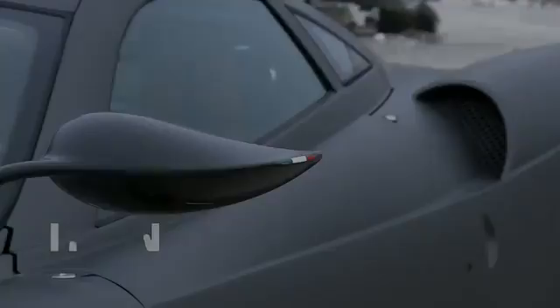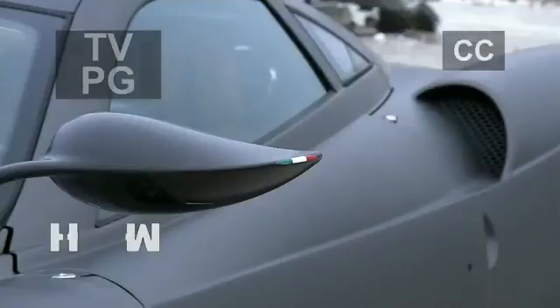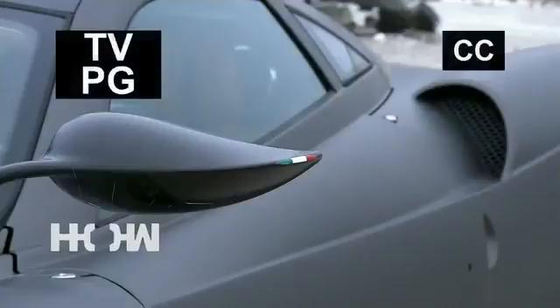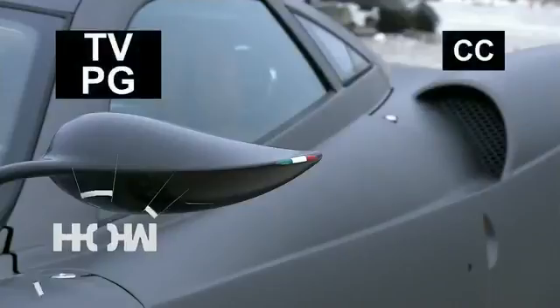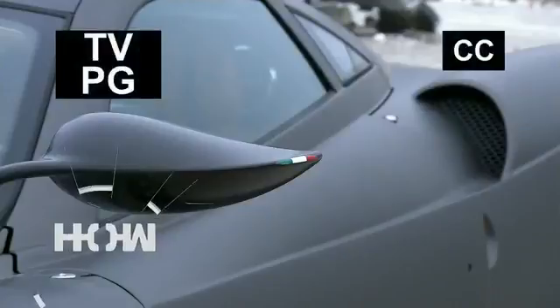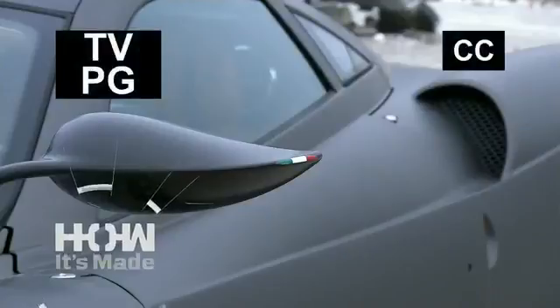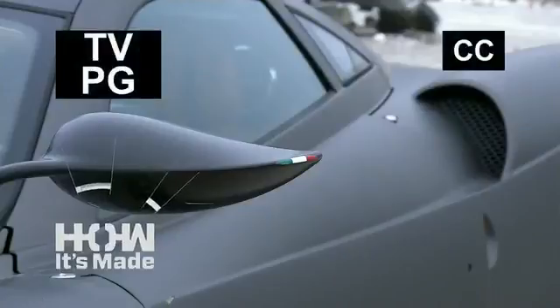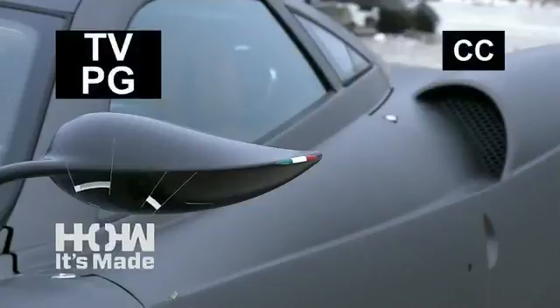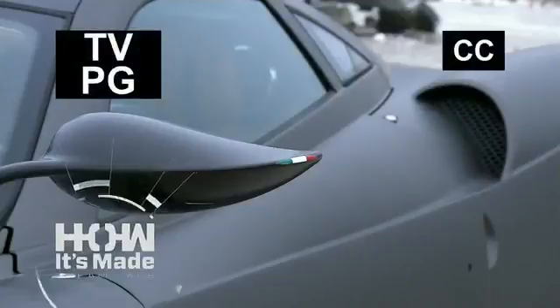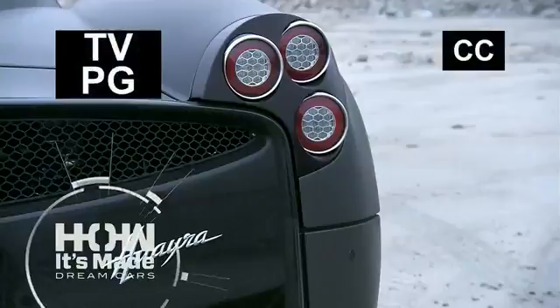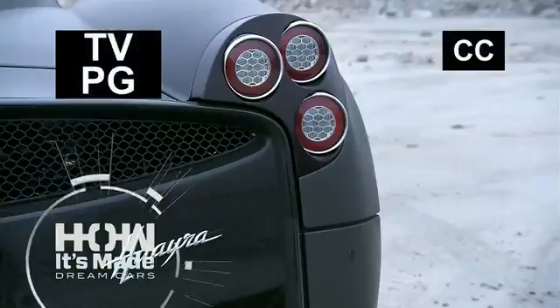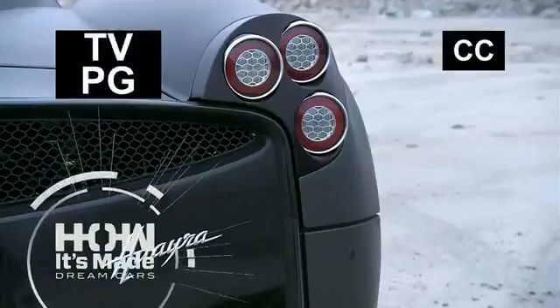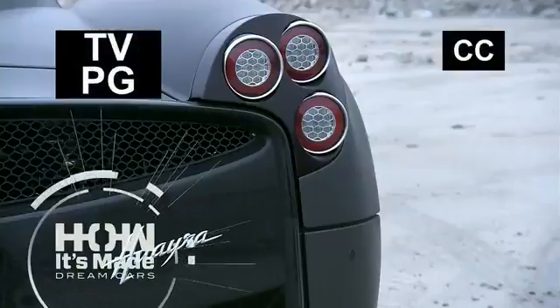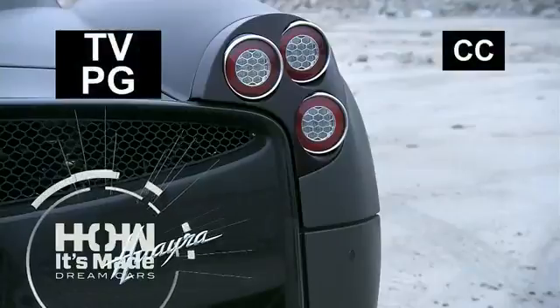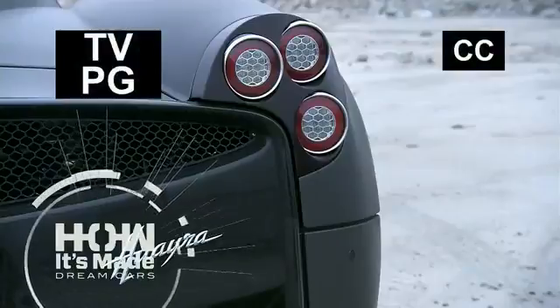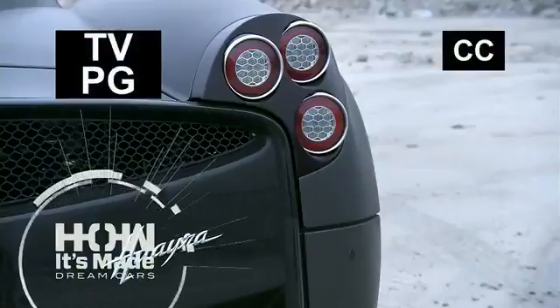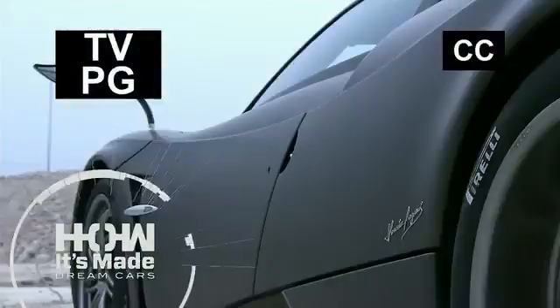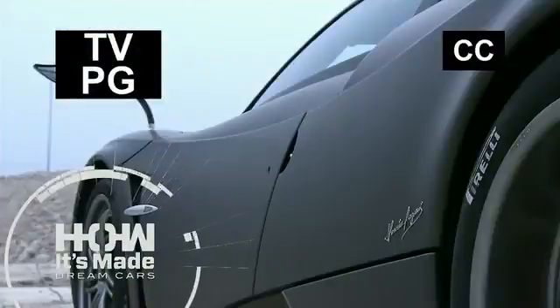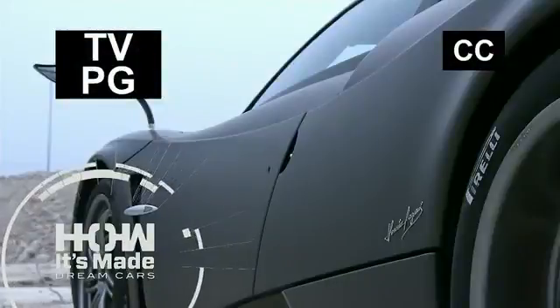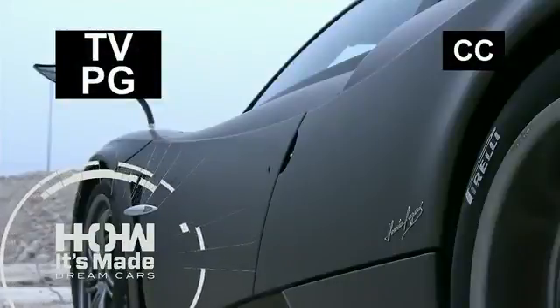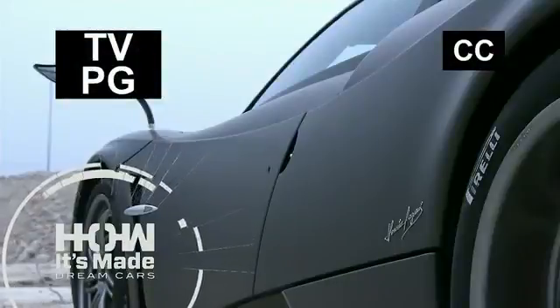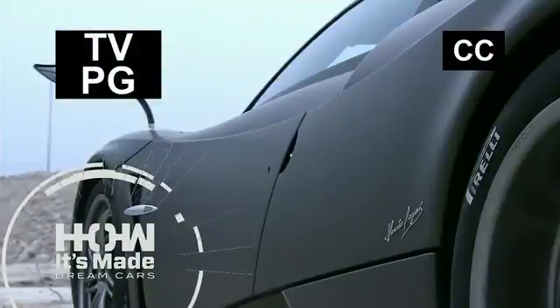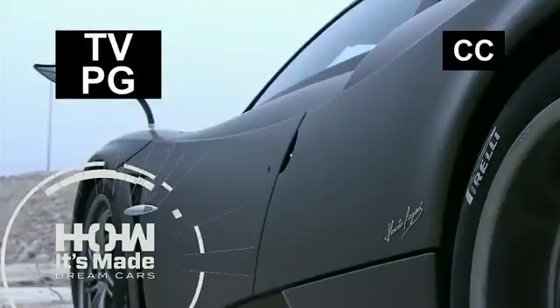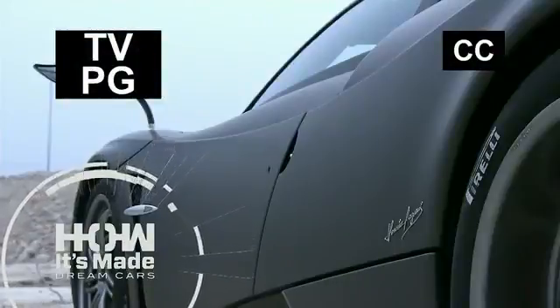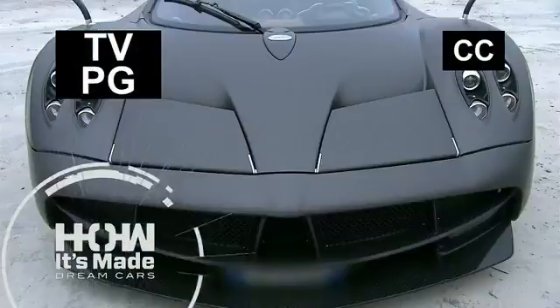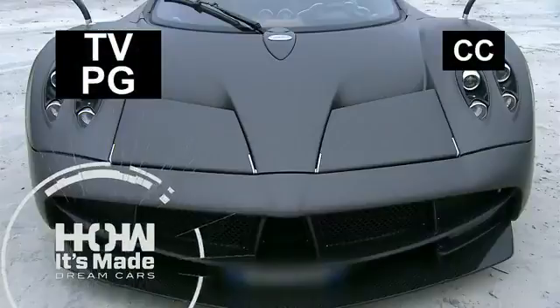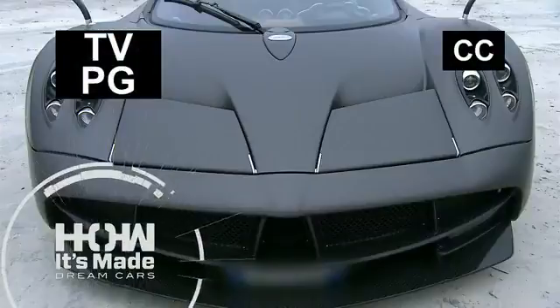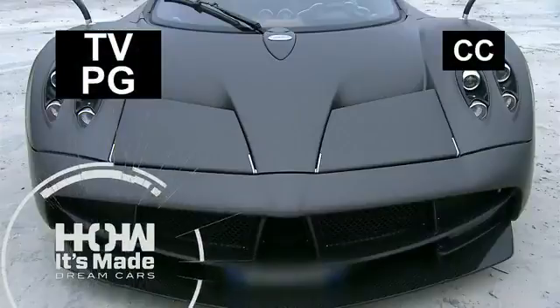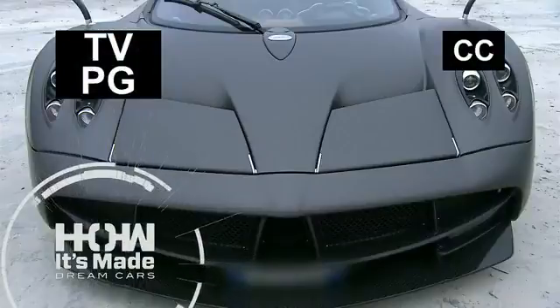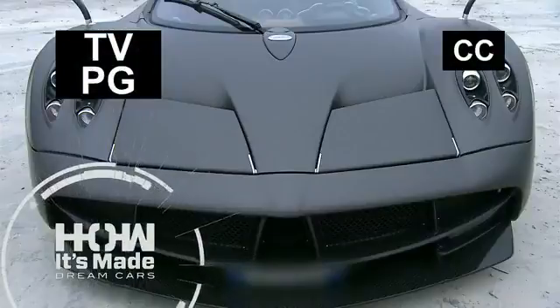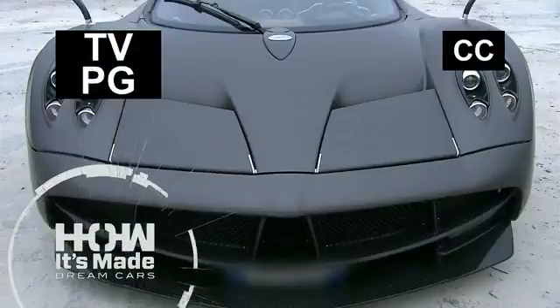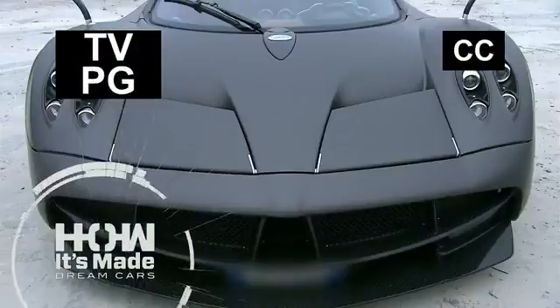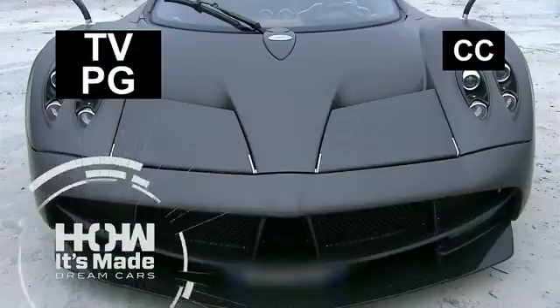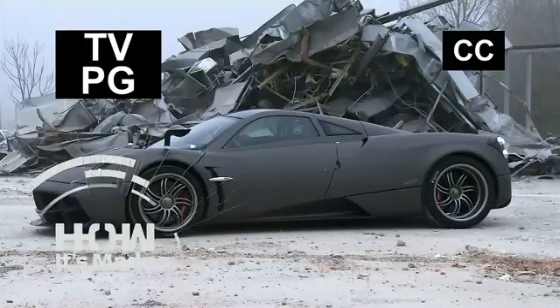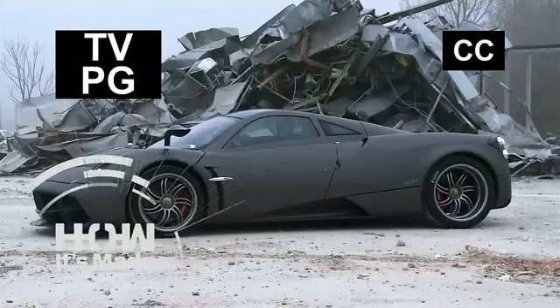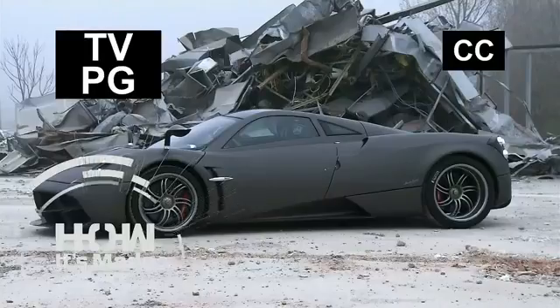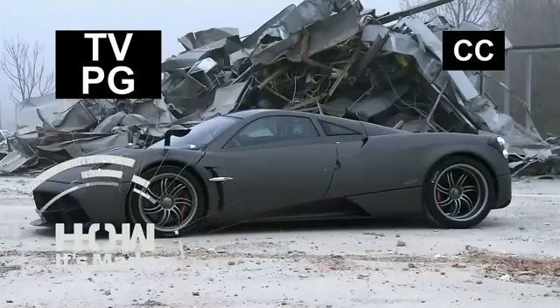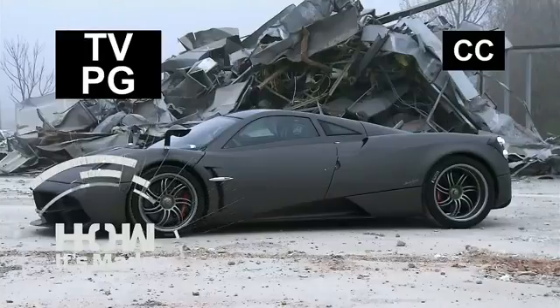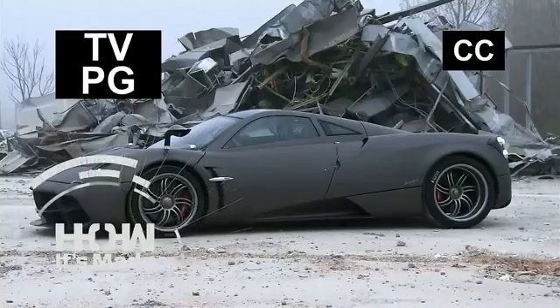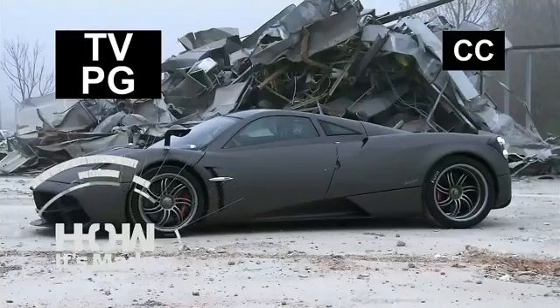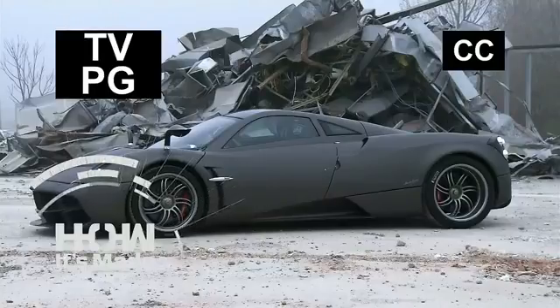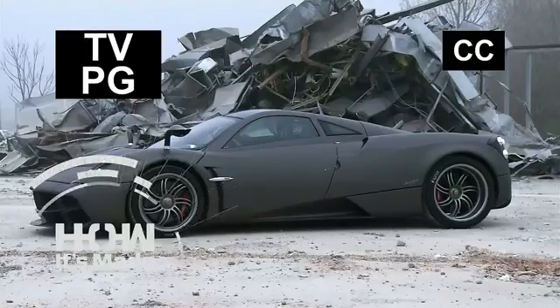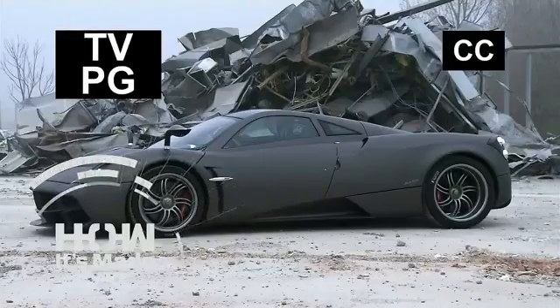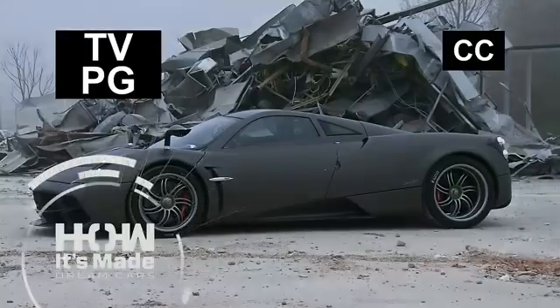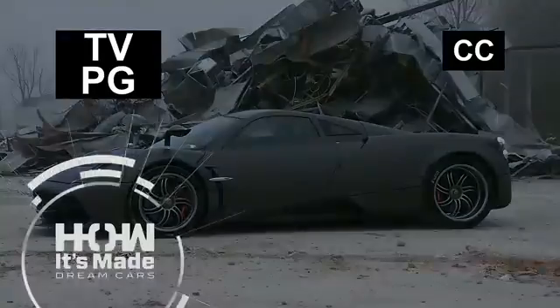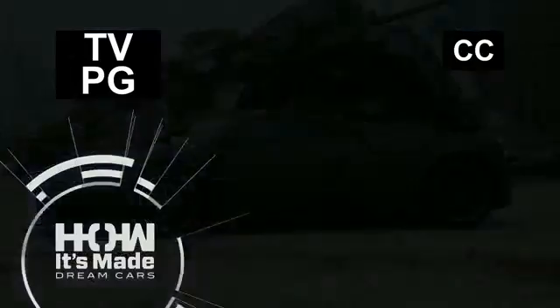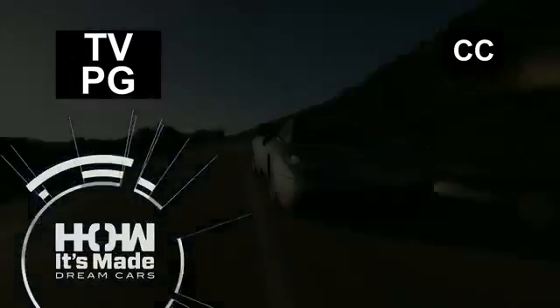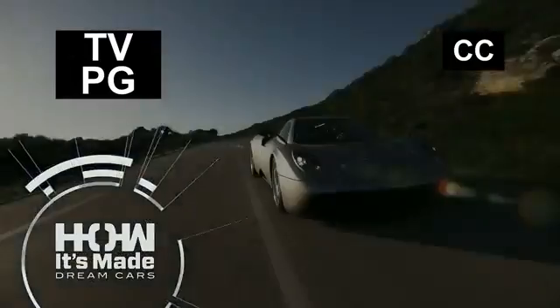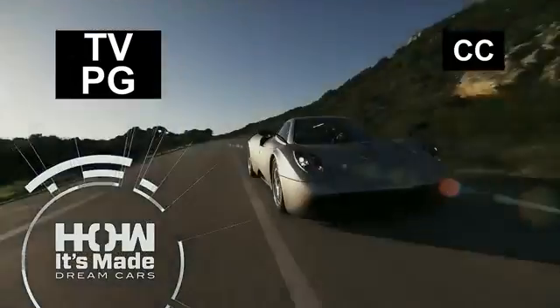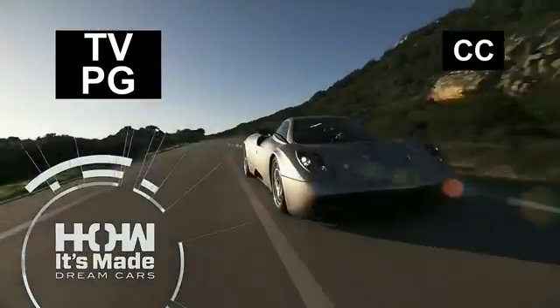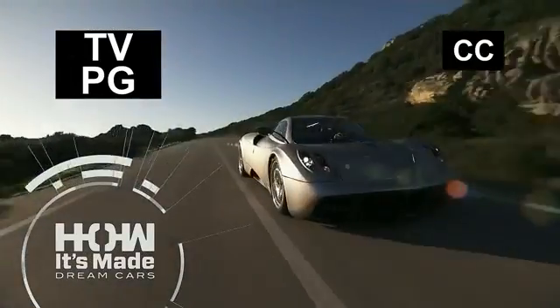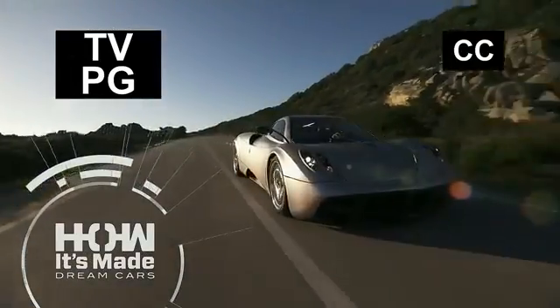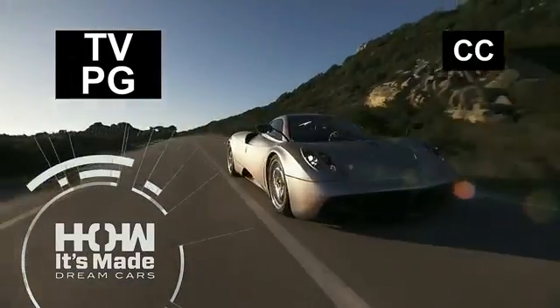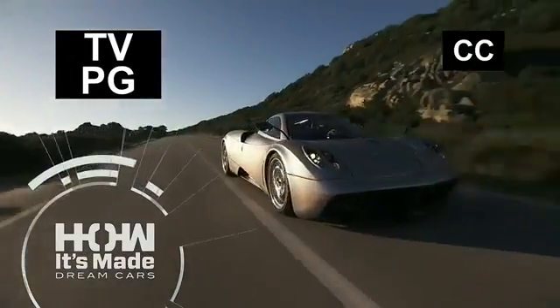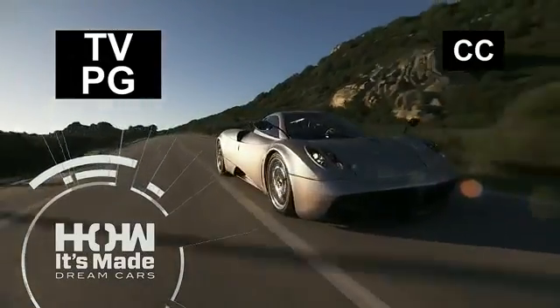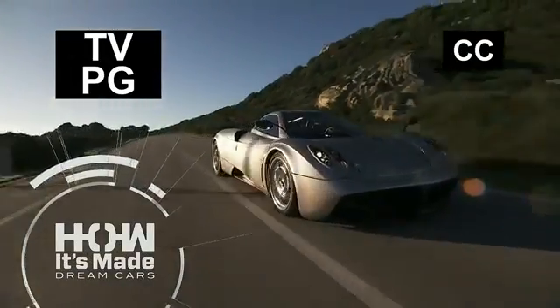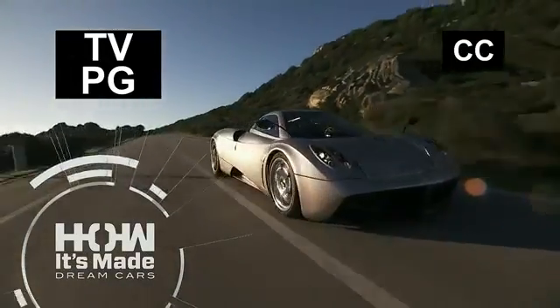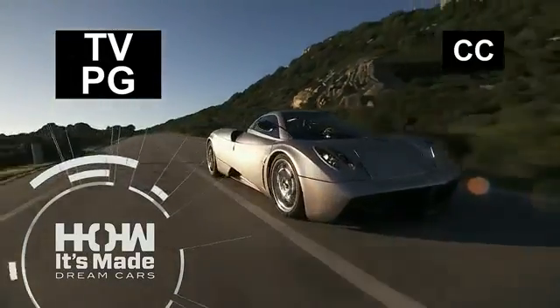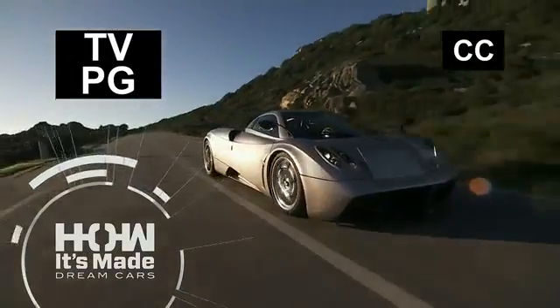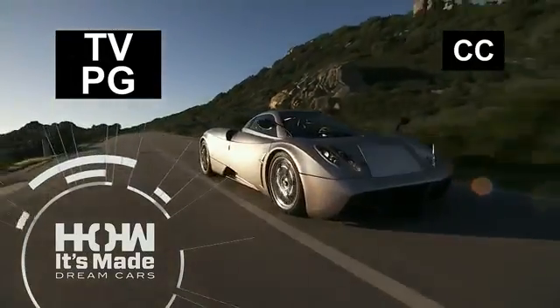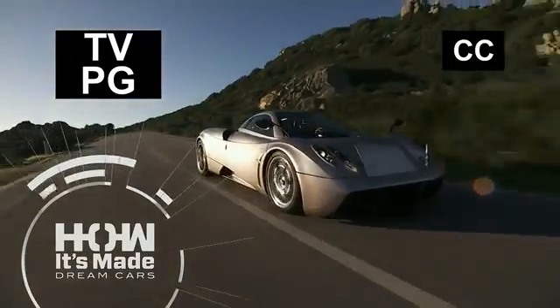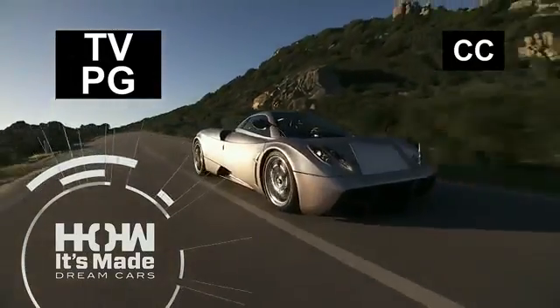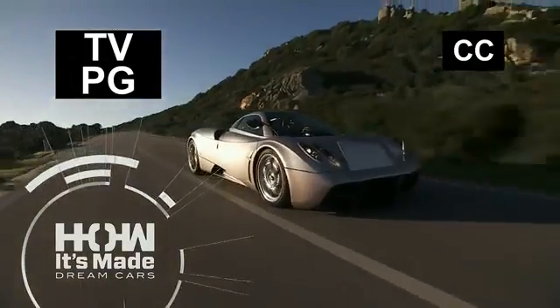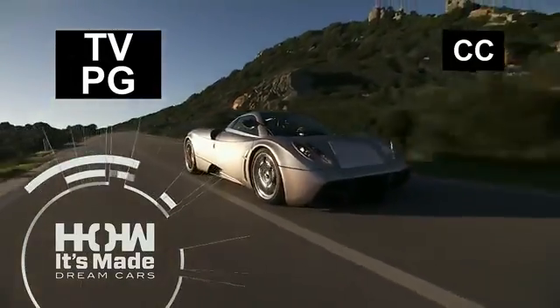Today on How It's Made Dream Cars, the Pagani Huayra, a luxury GT inspired by the Aymara god of wind.